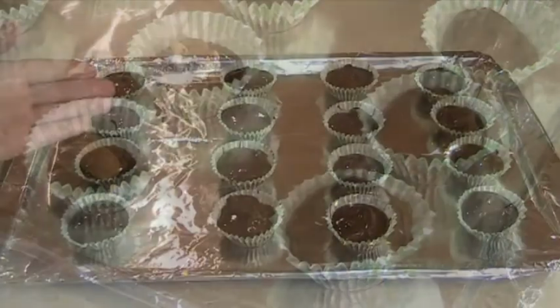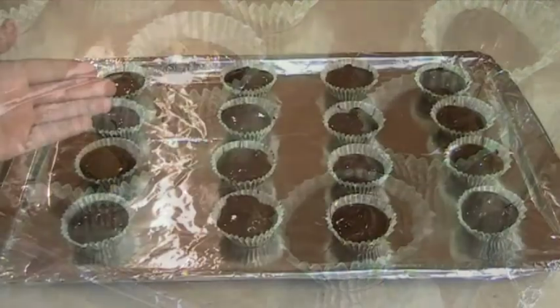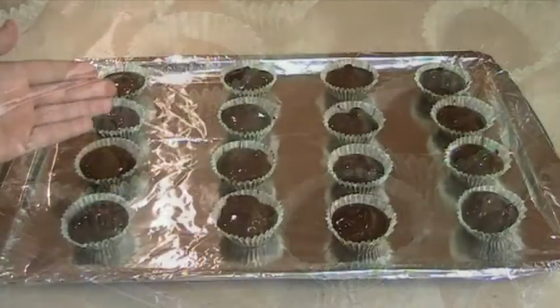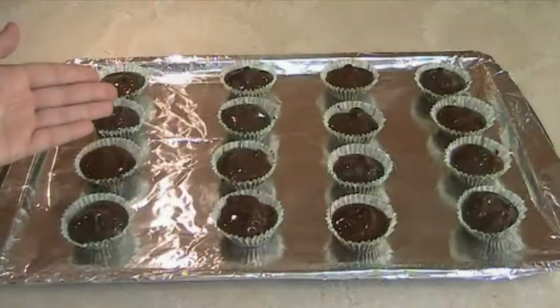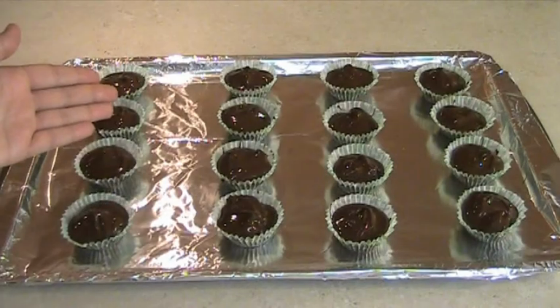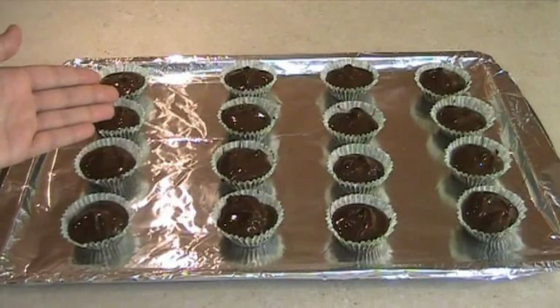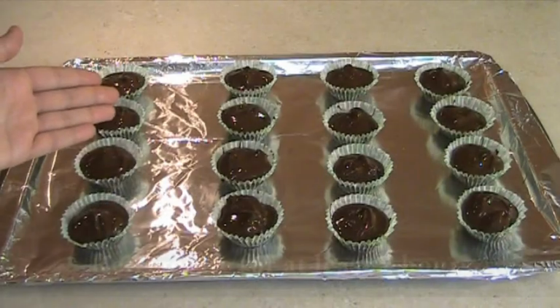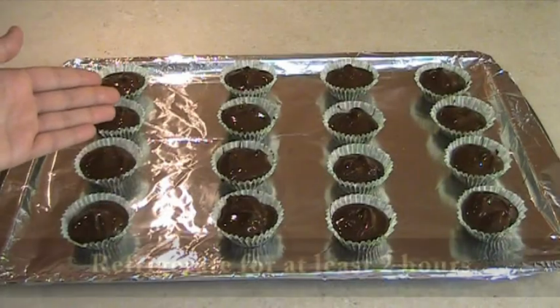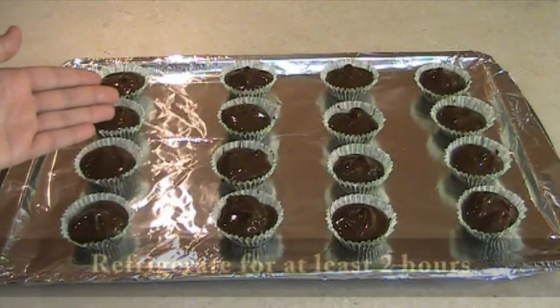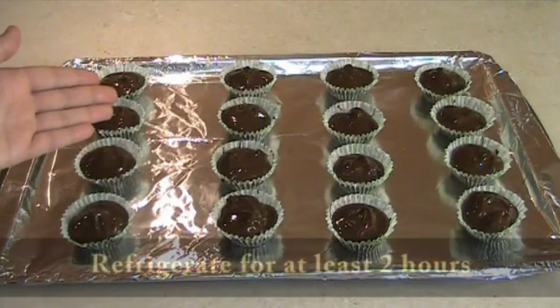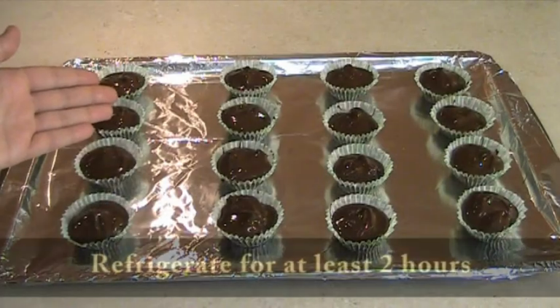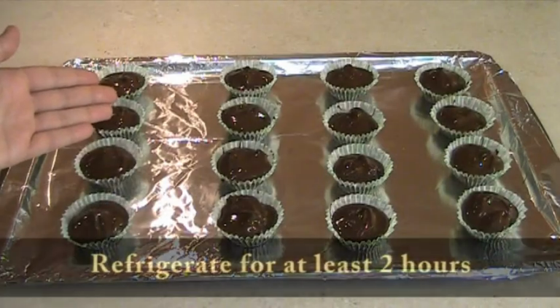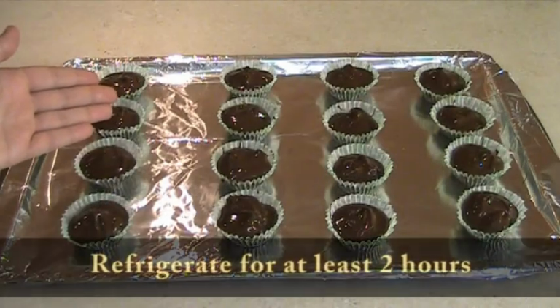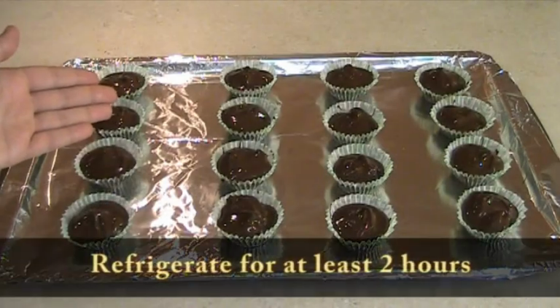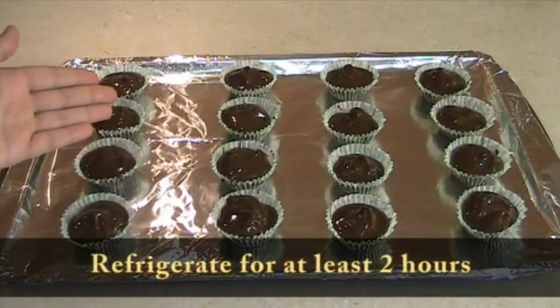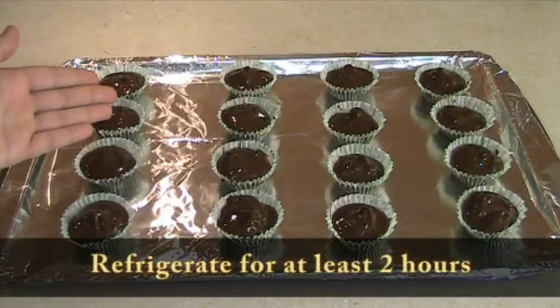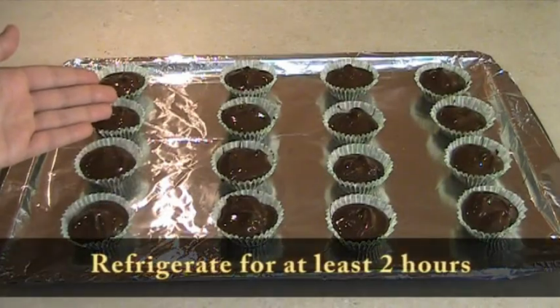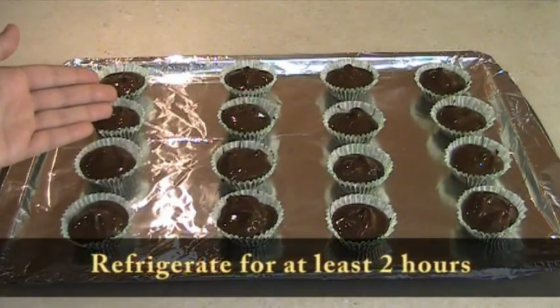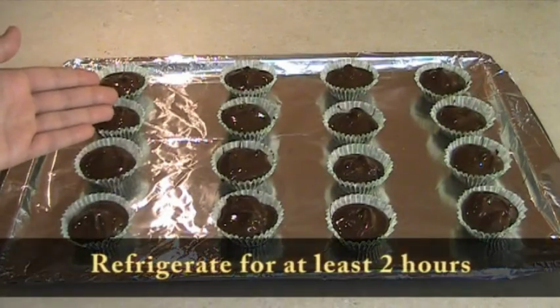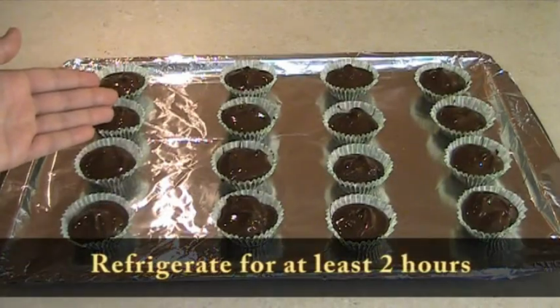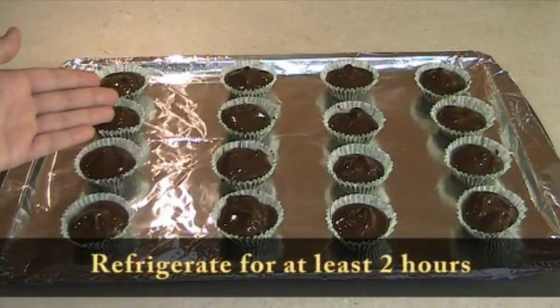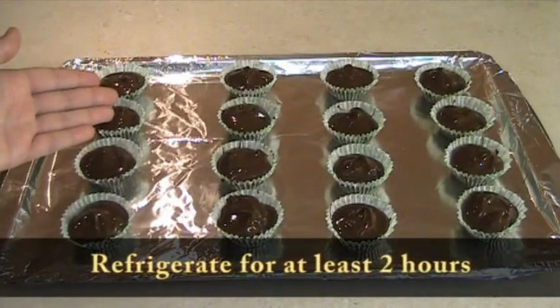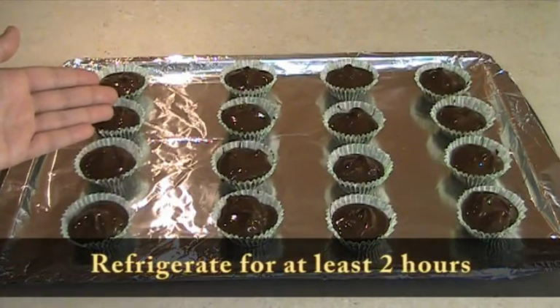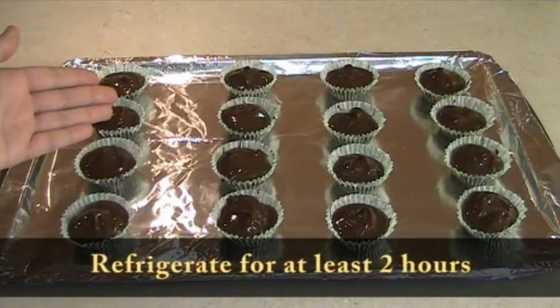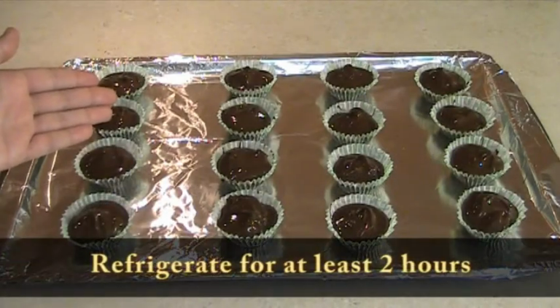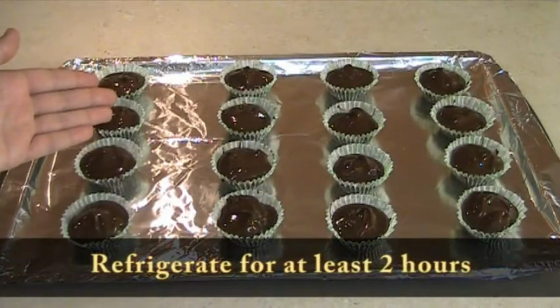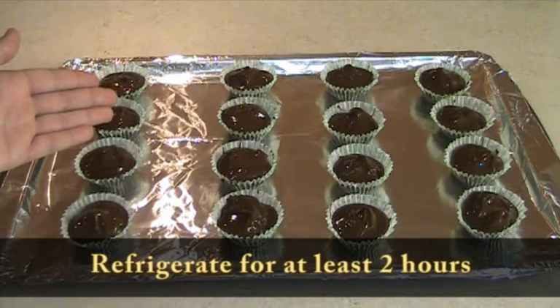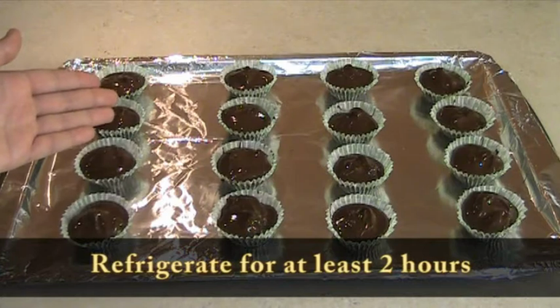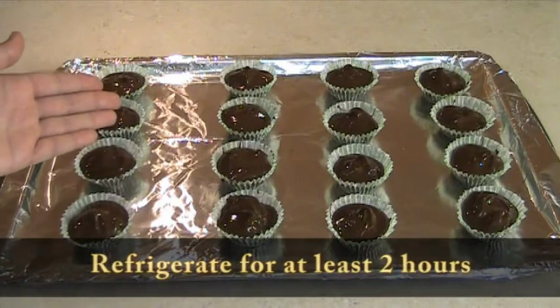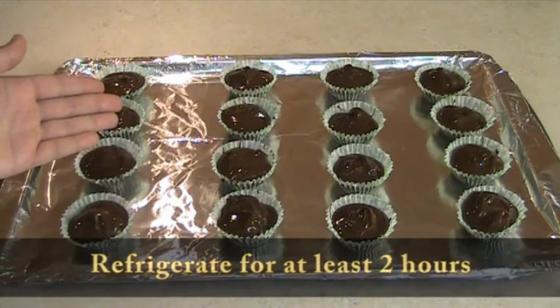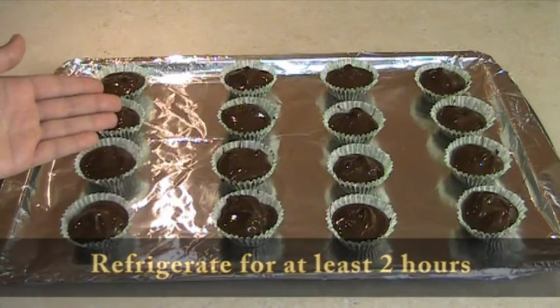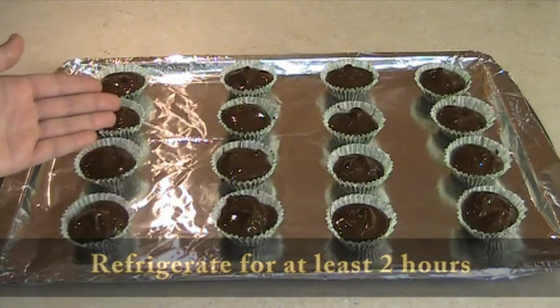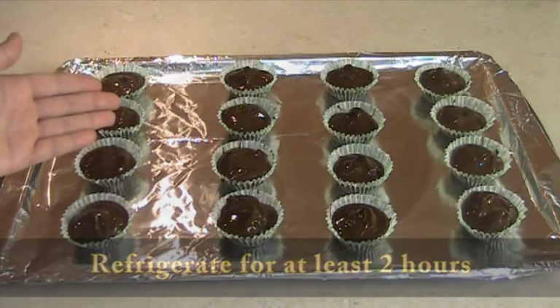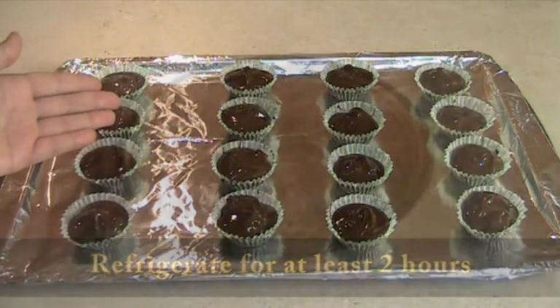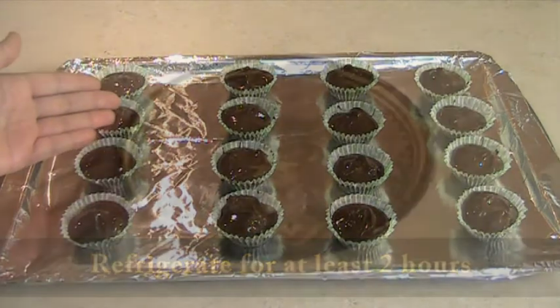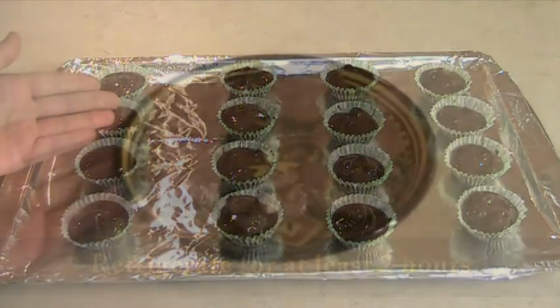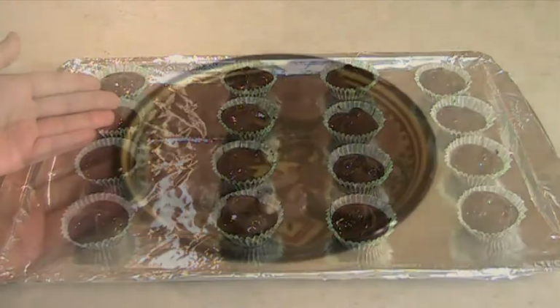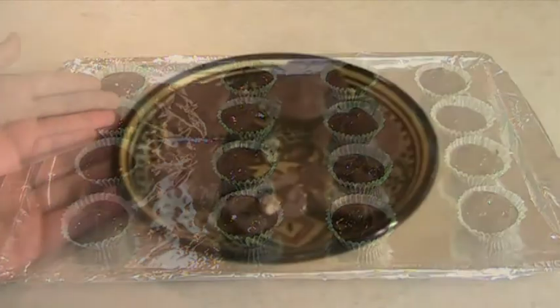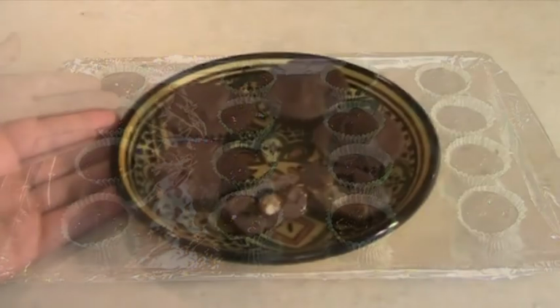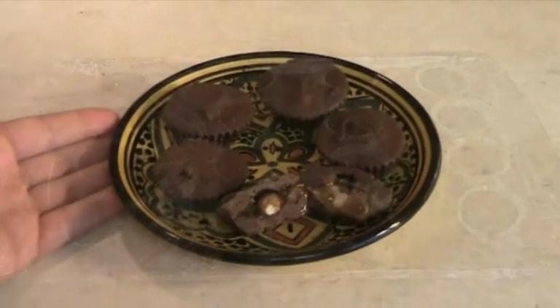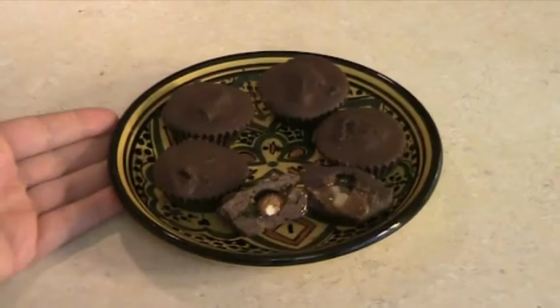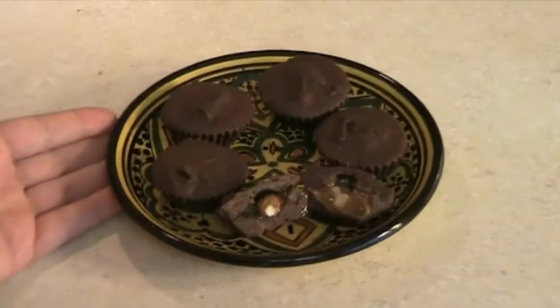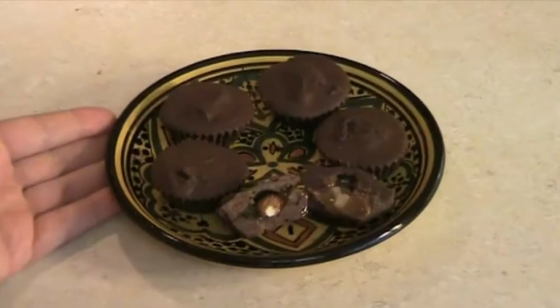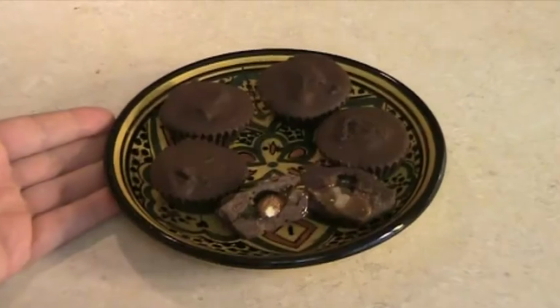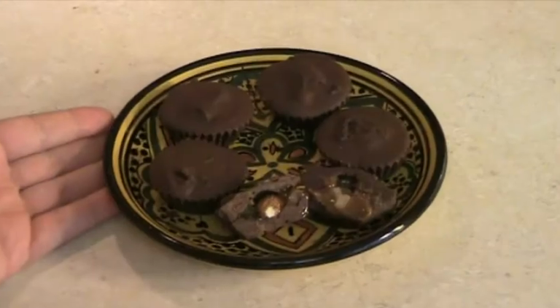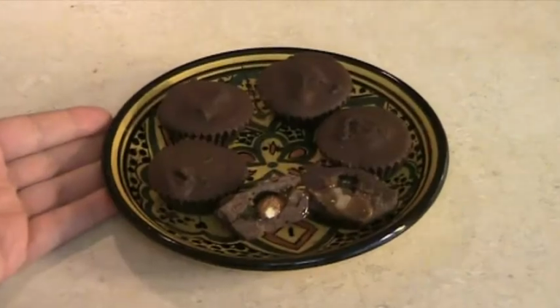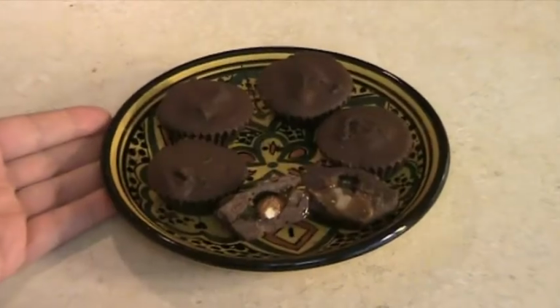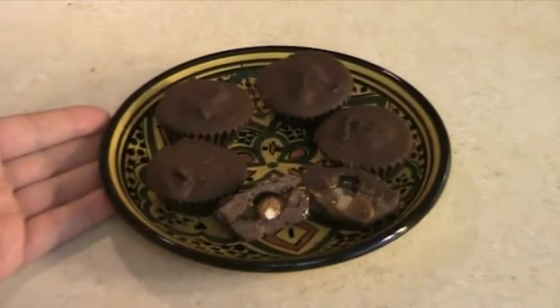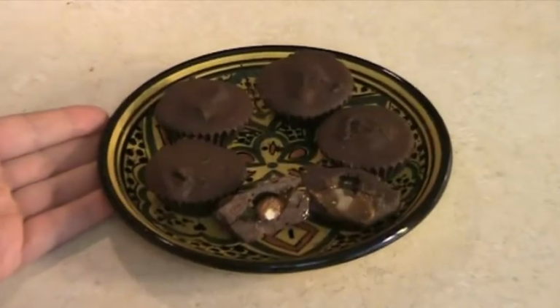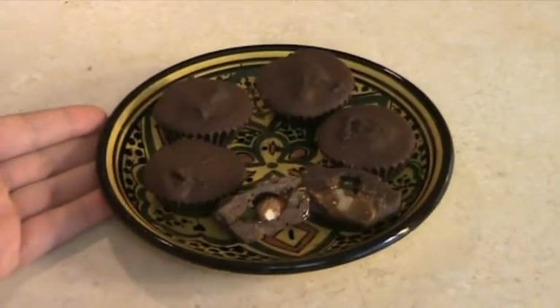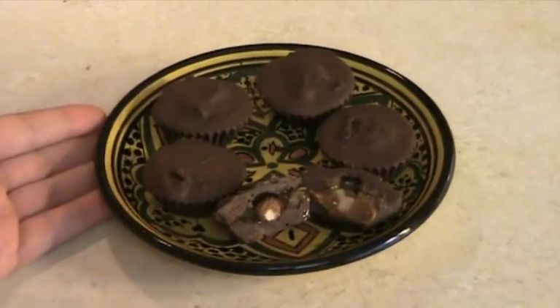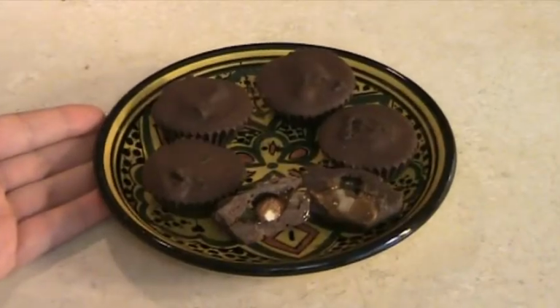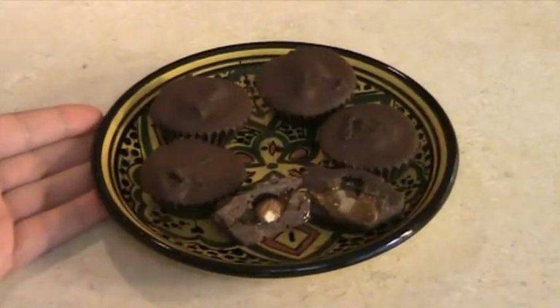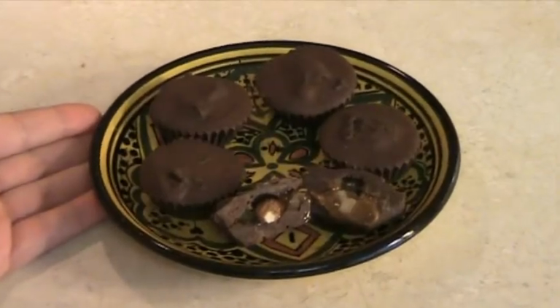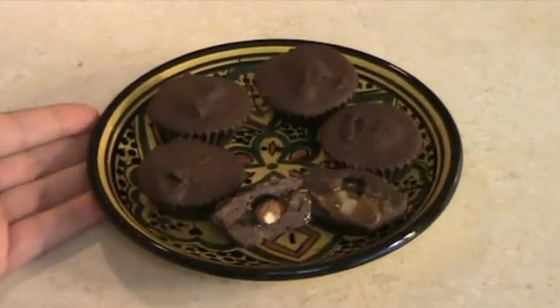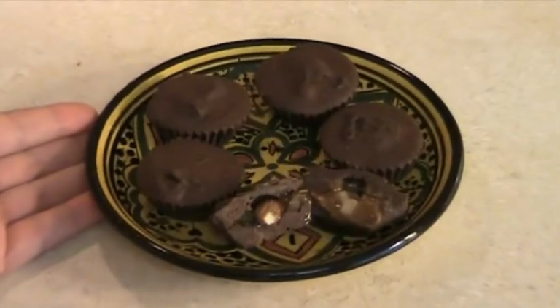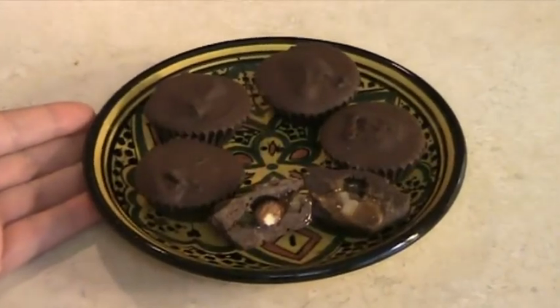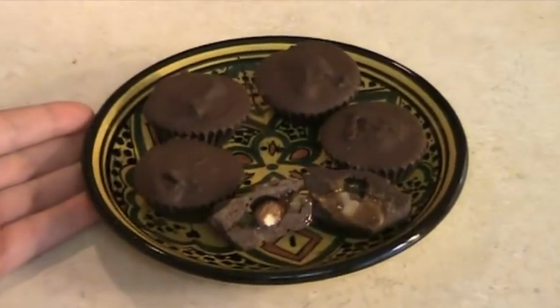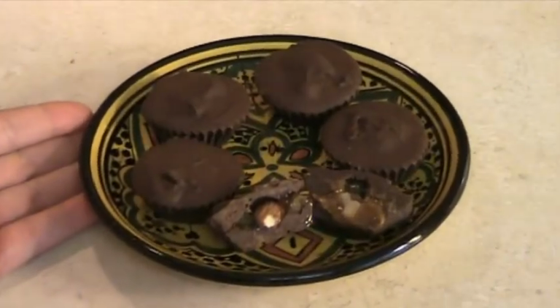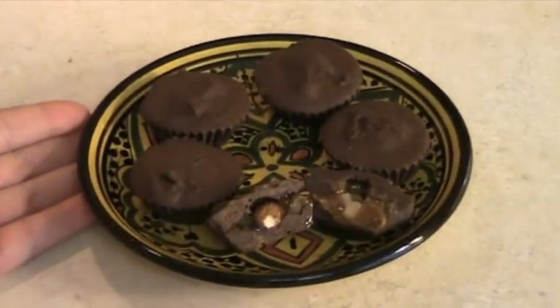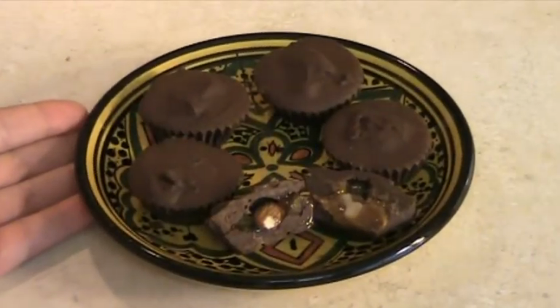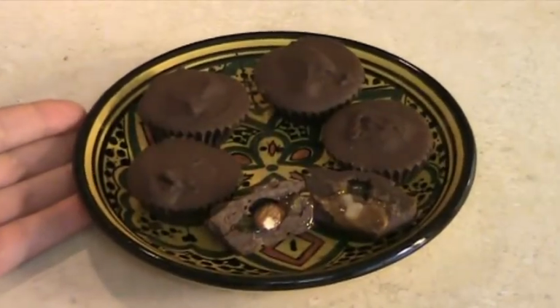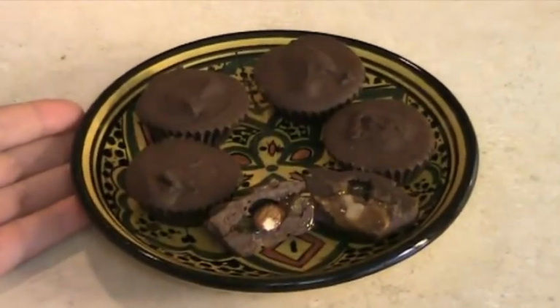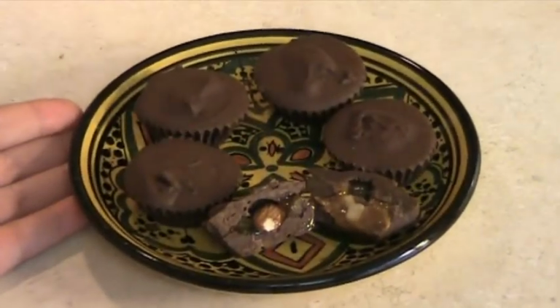Put the chocolate surprises in the refrigerator for at least 2 hours. Bon appetit!